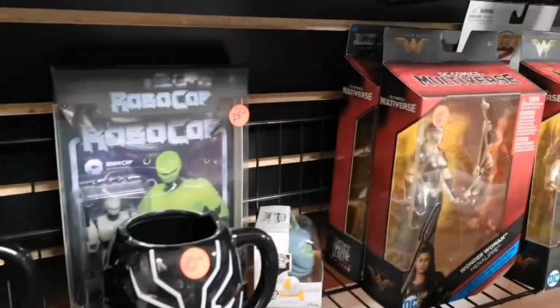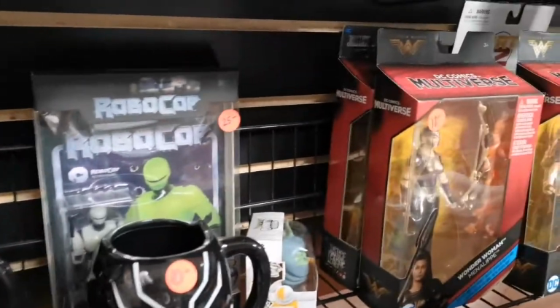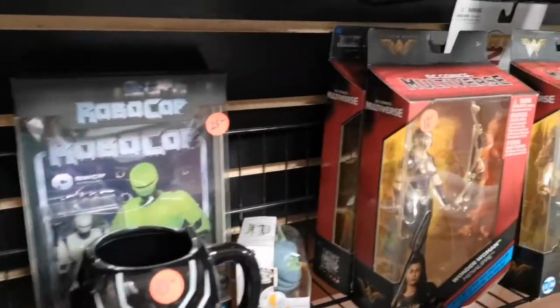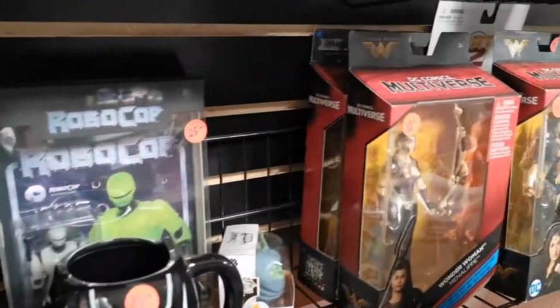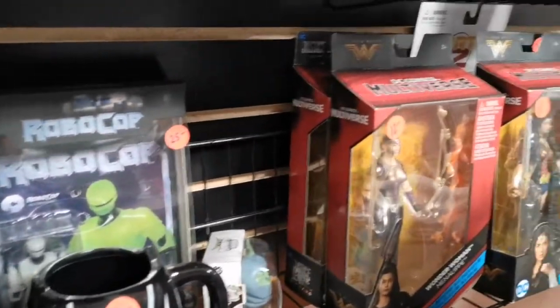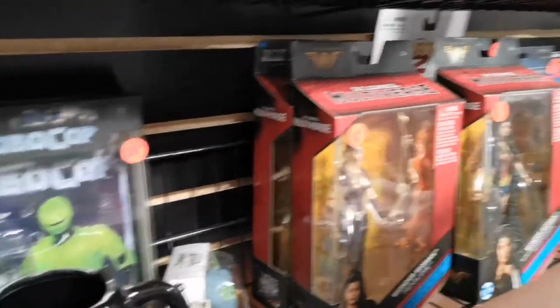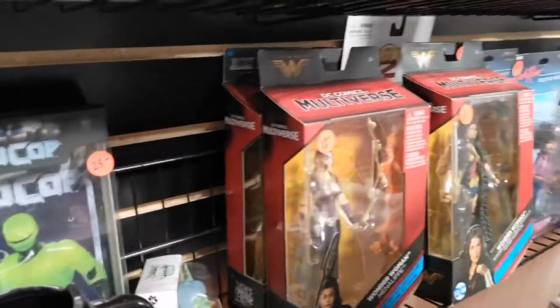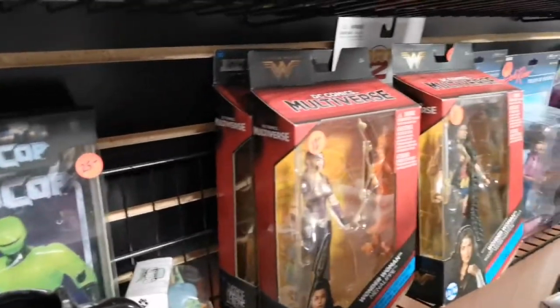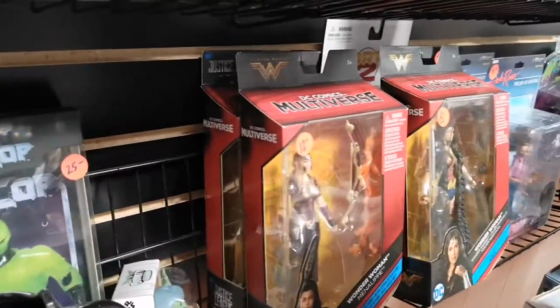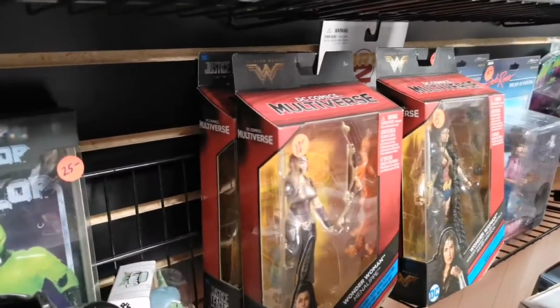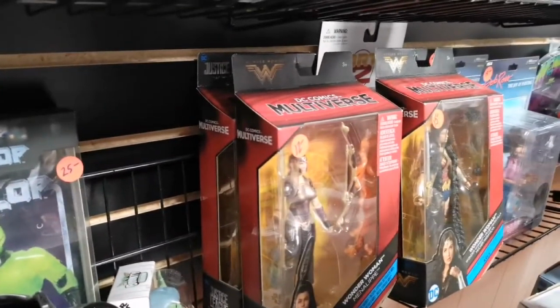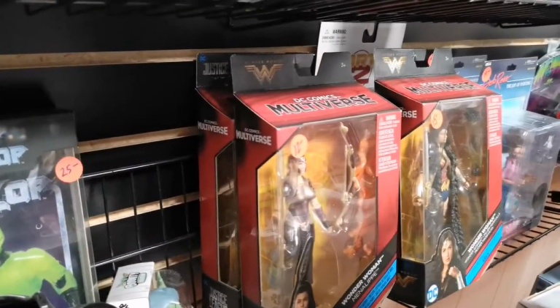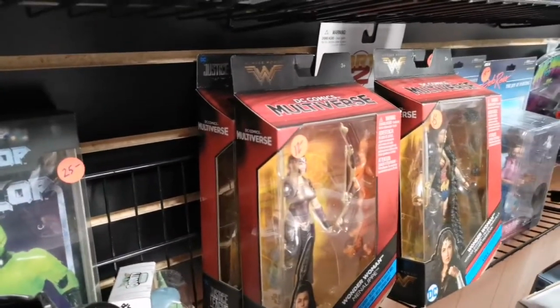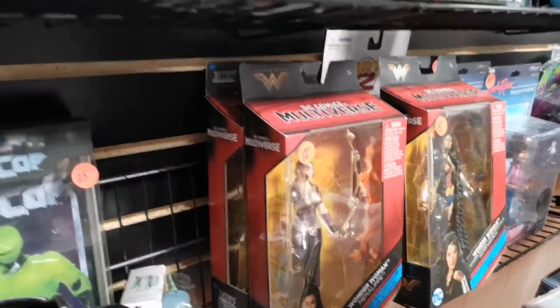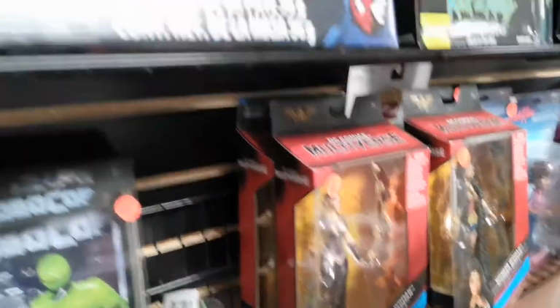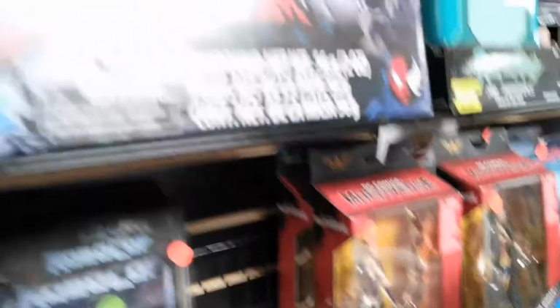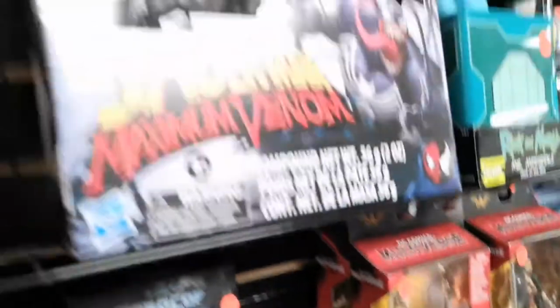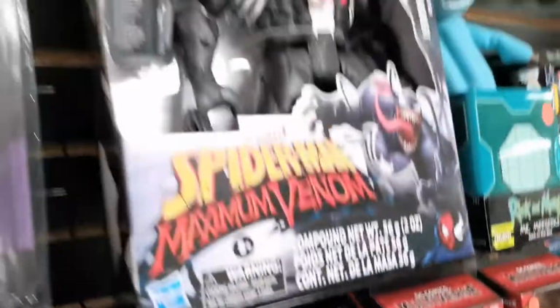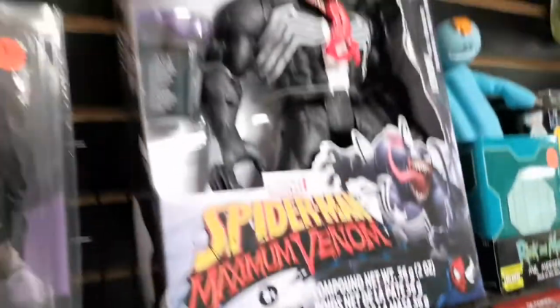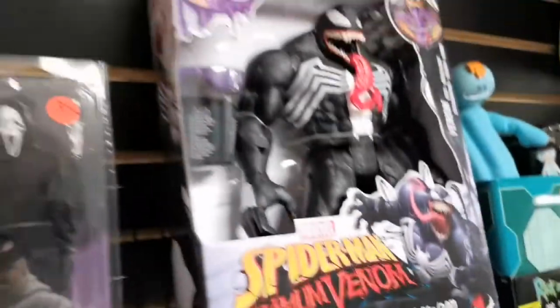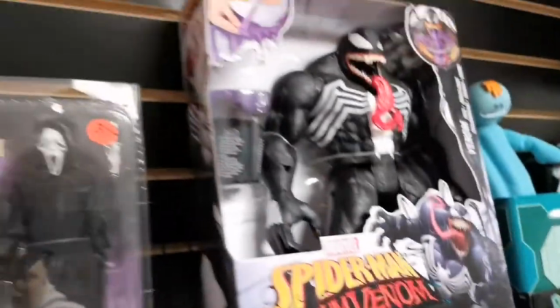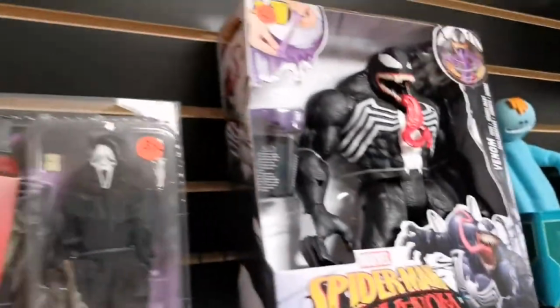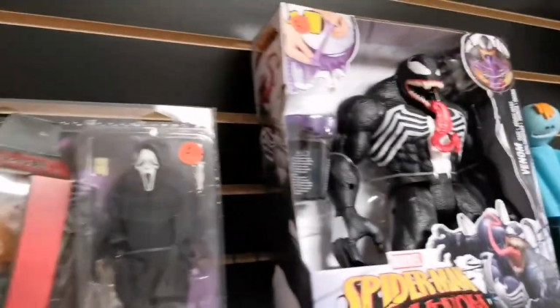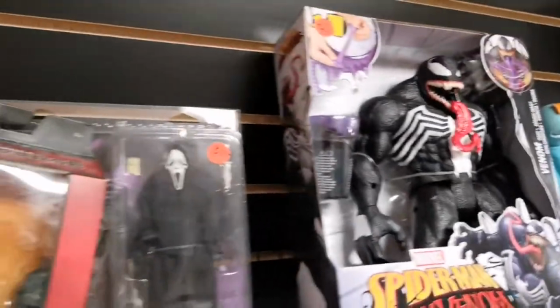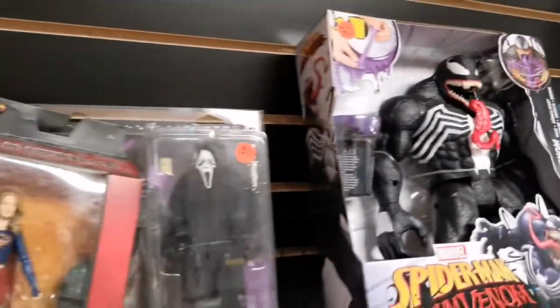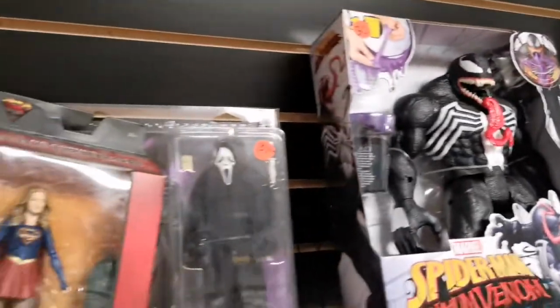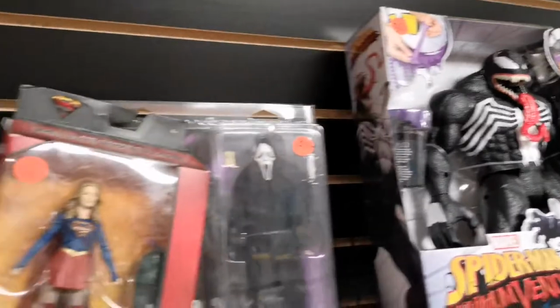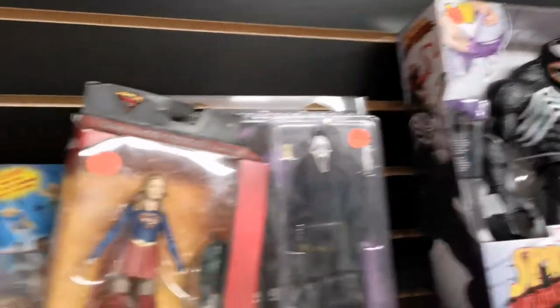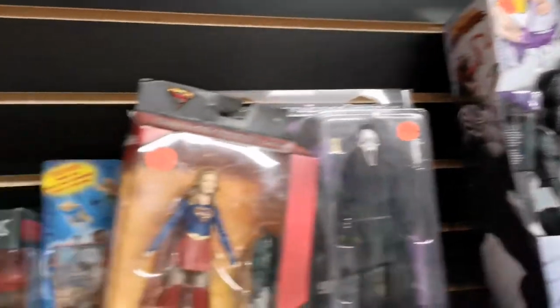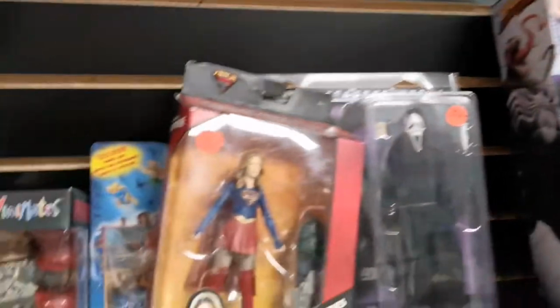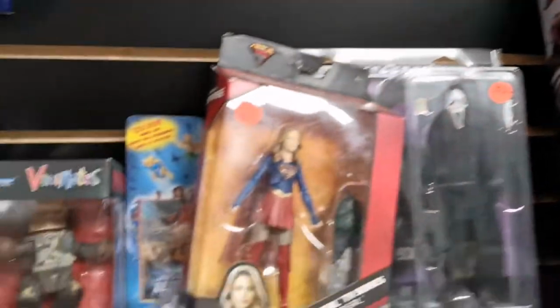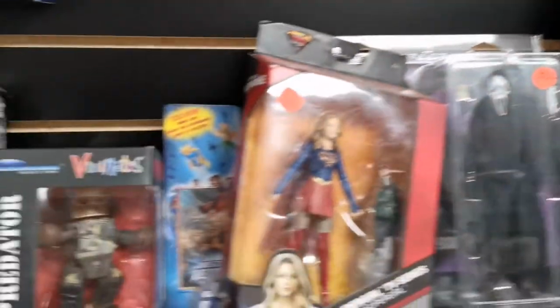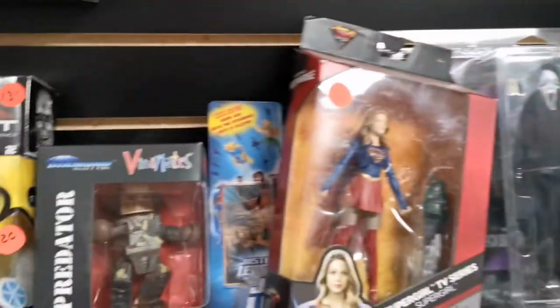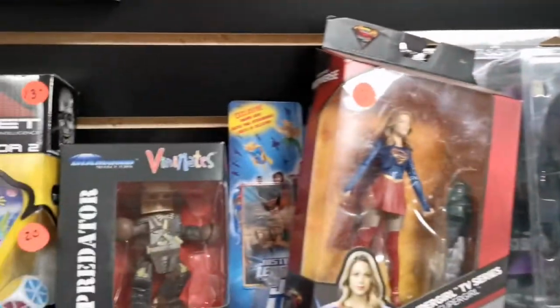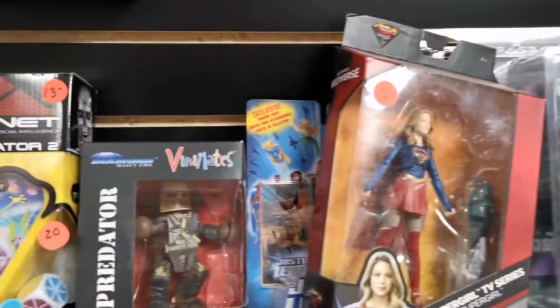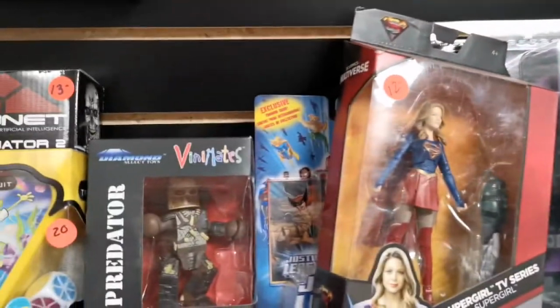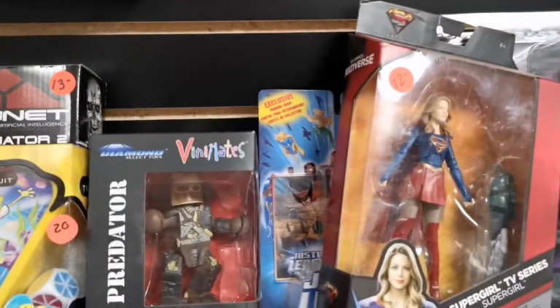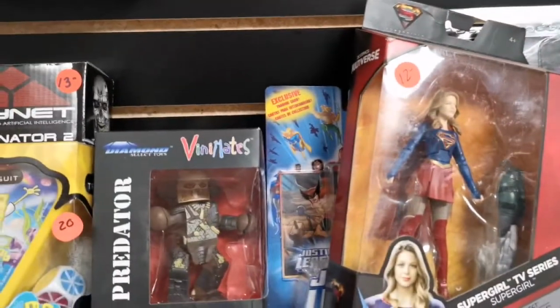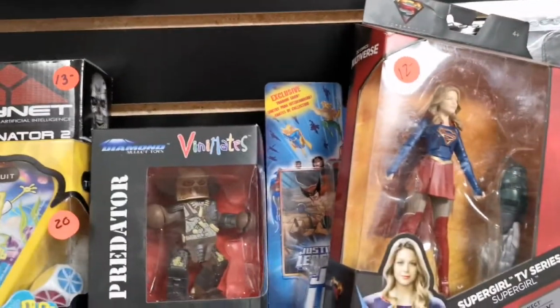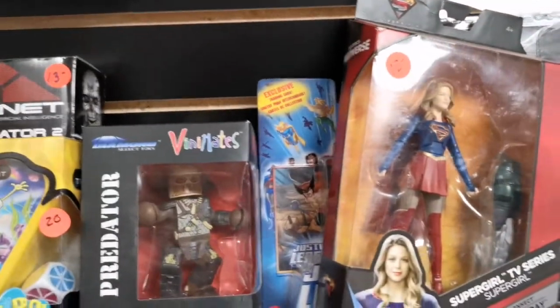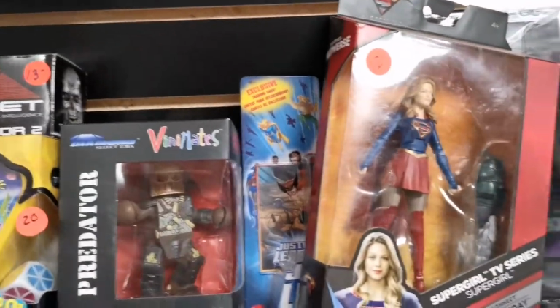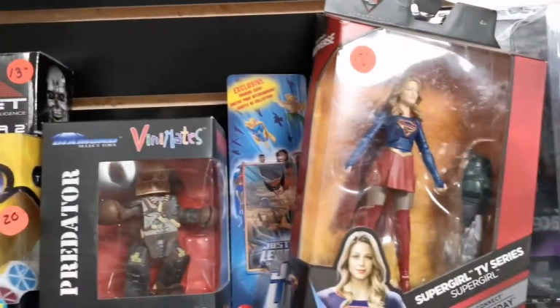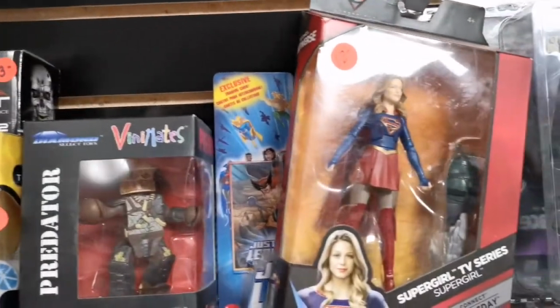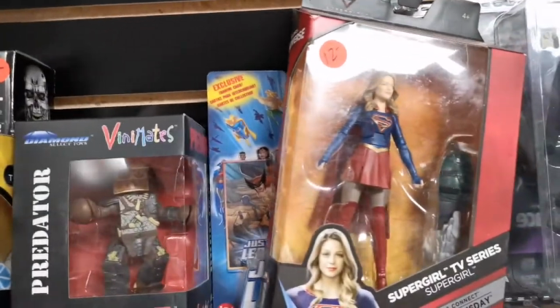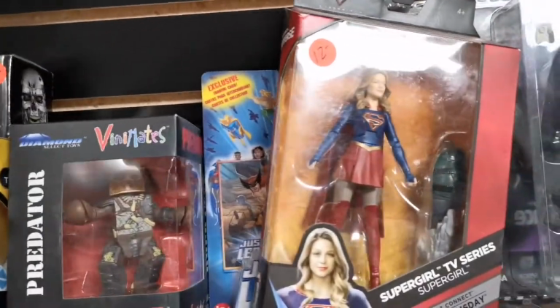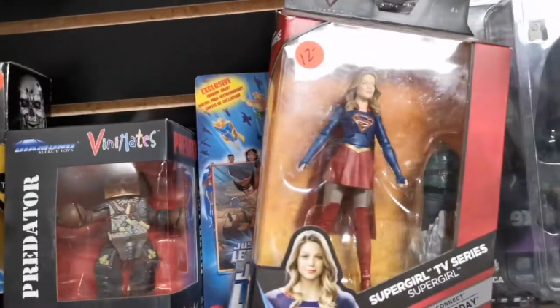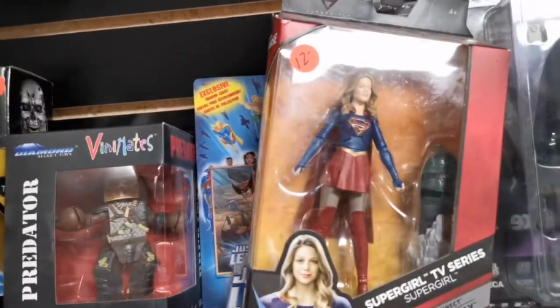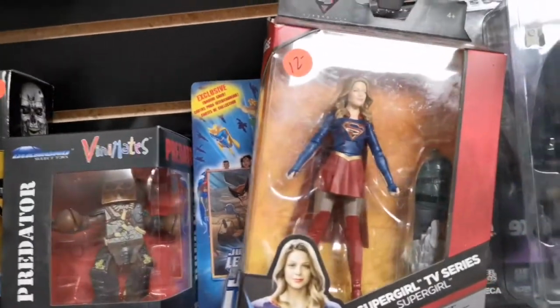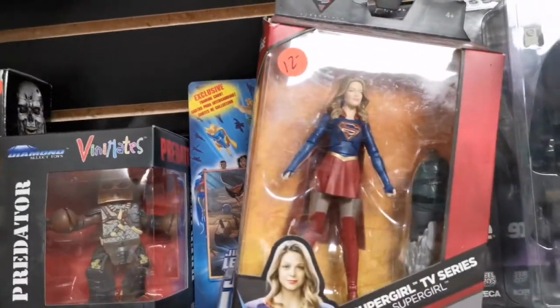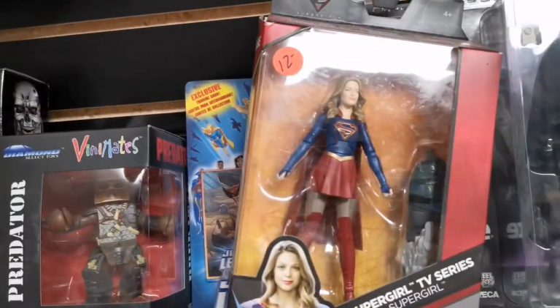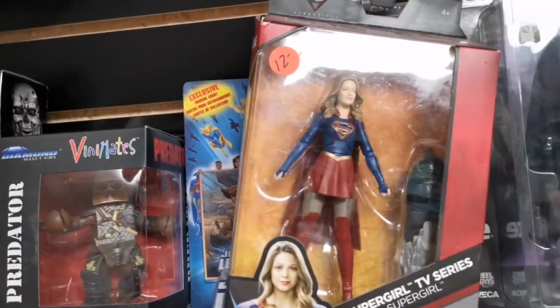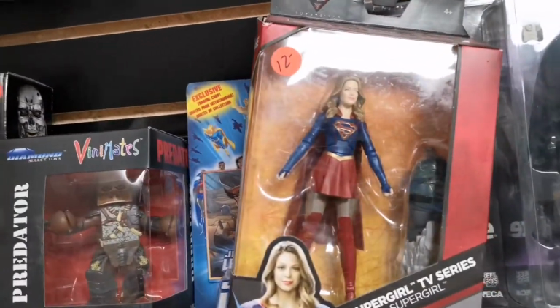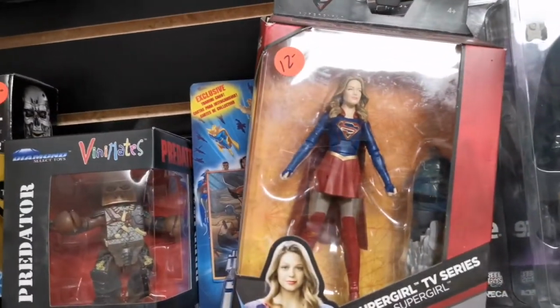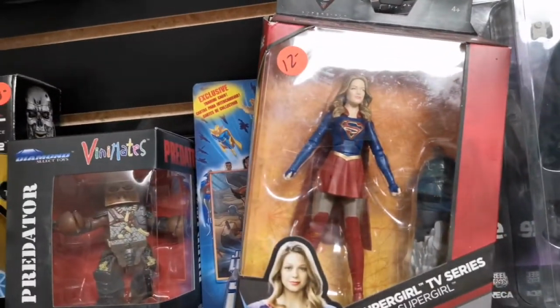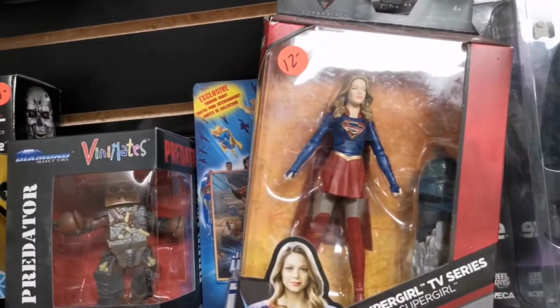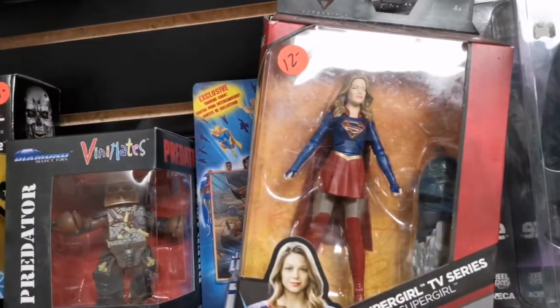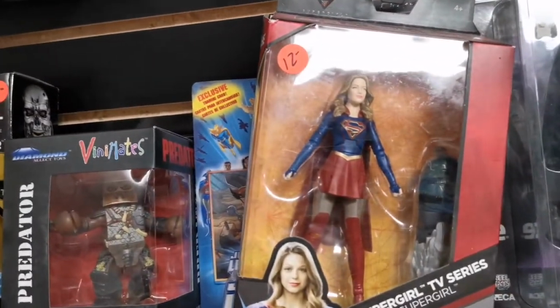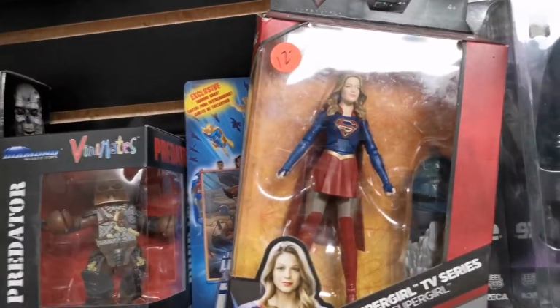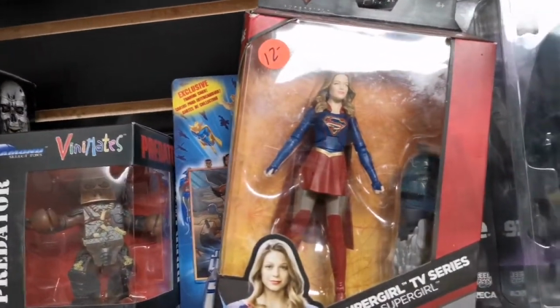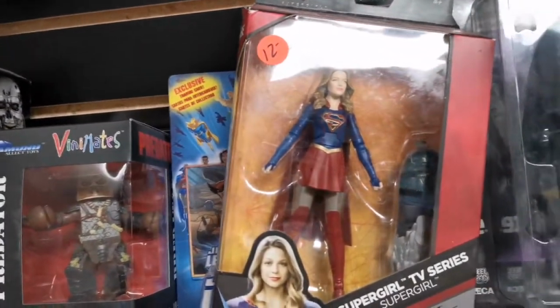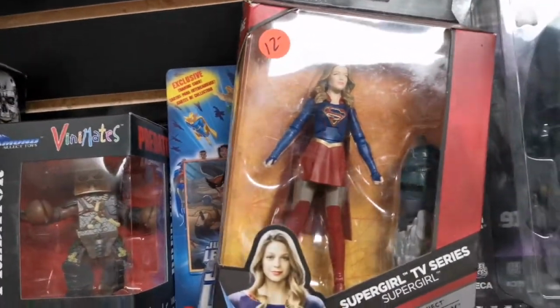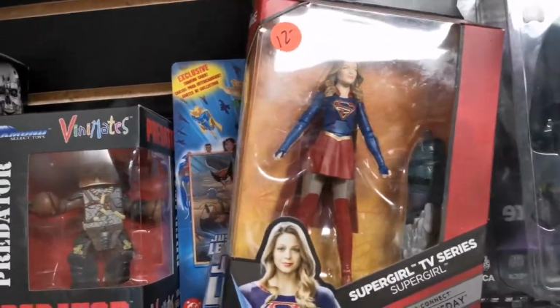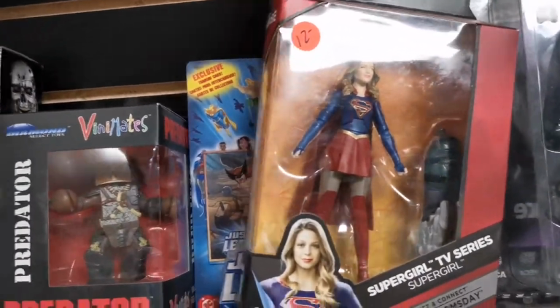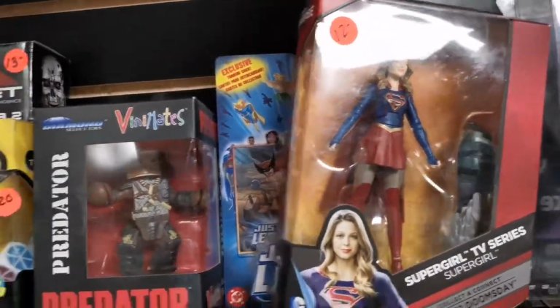There's the Multiverse figures over there, Venom Scream. That's the CW Supergirl TV series.